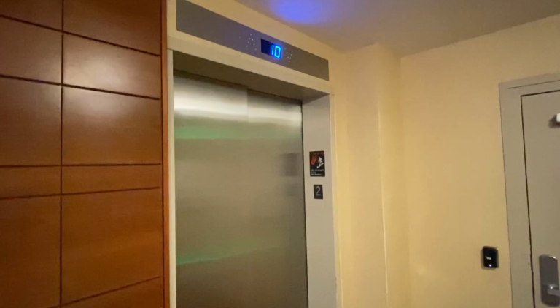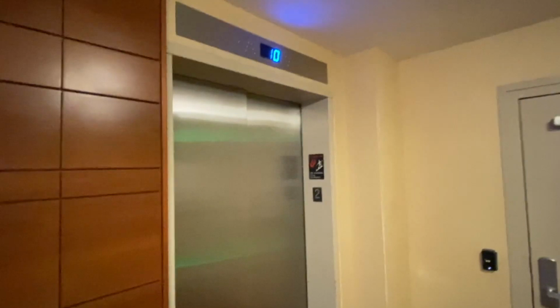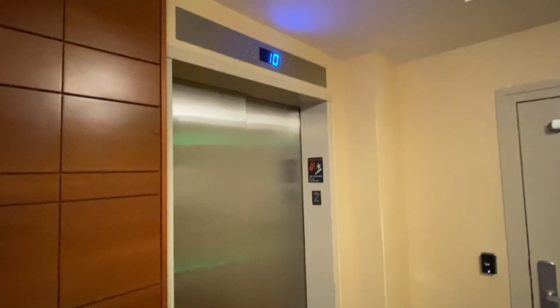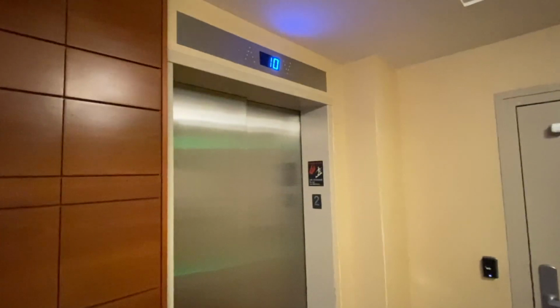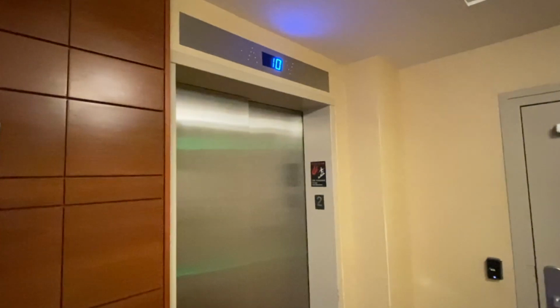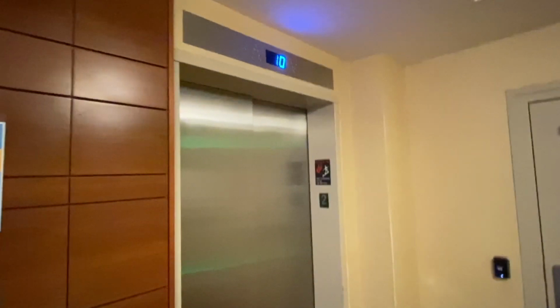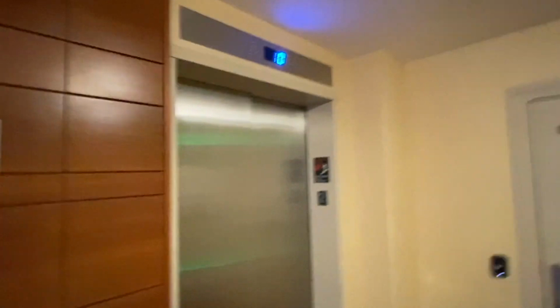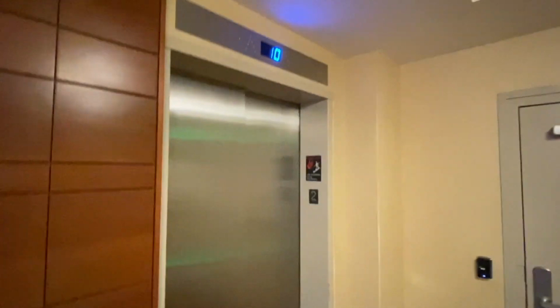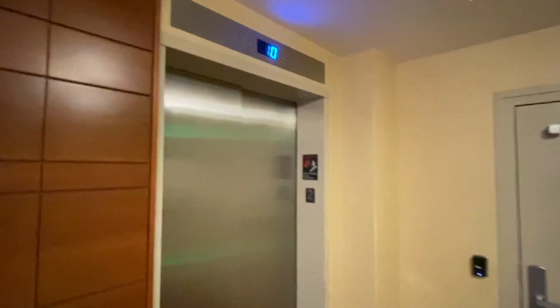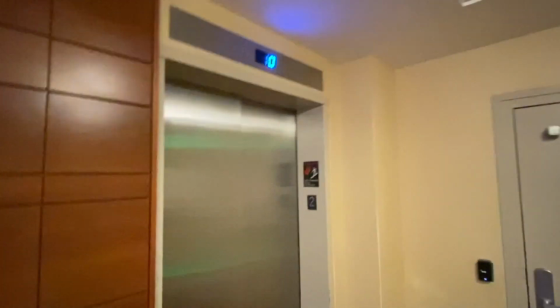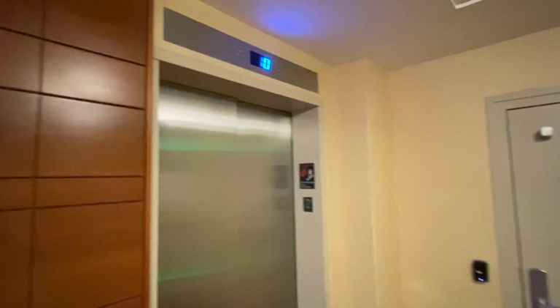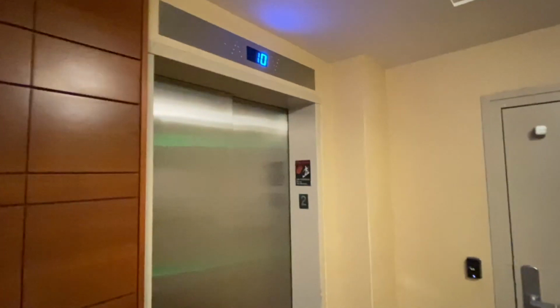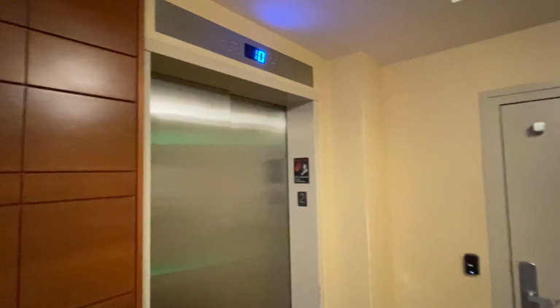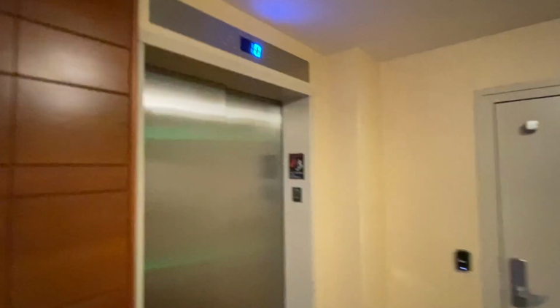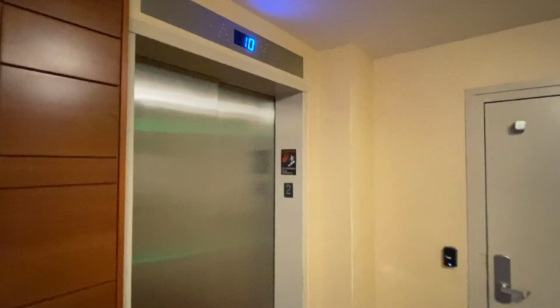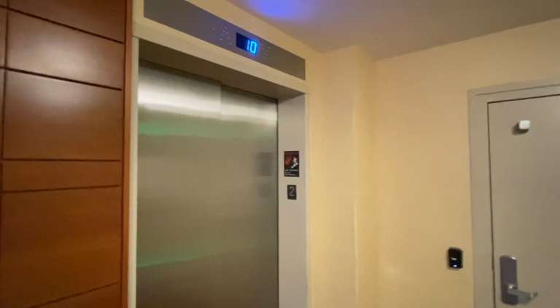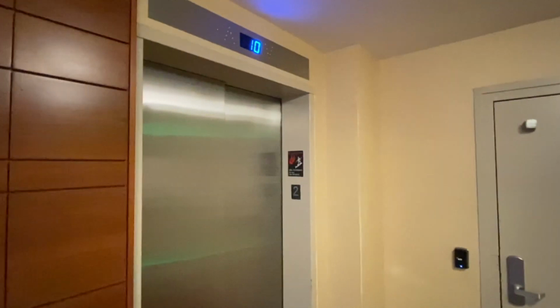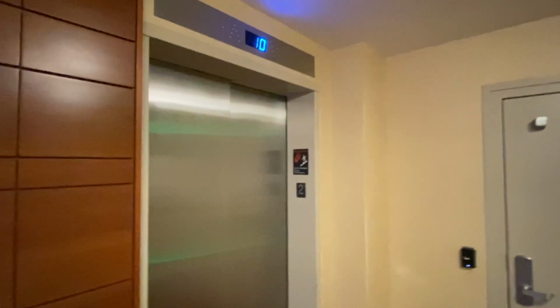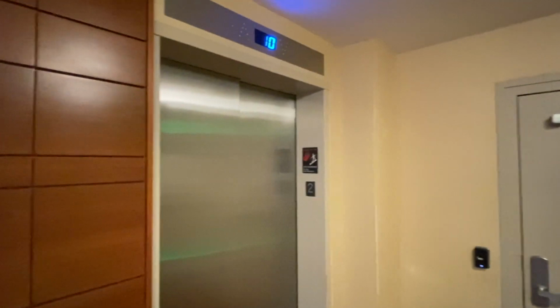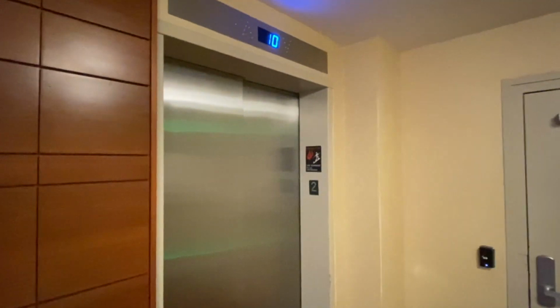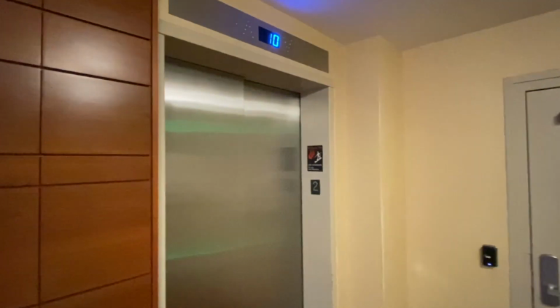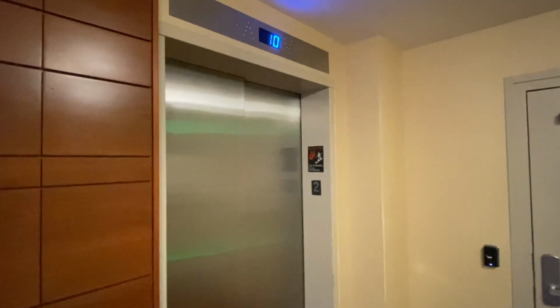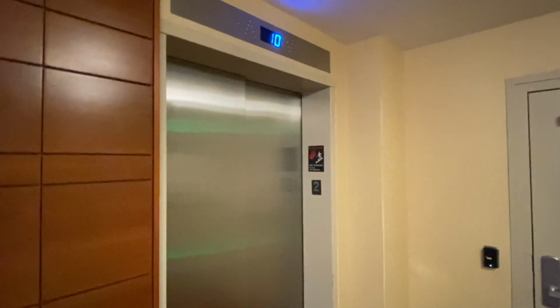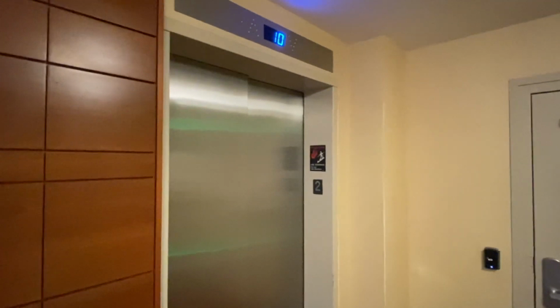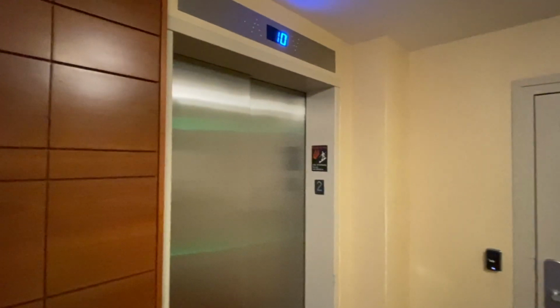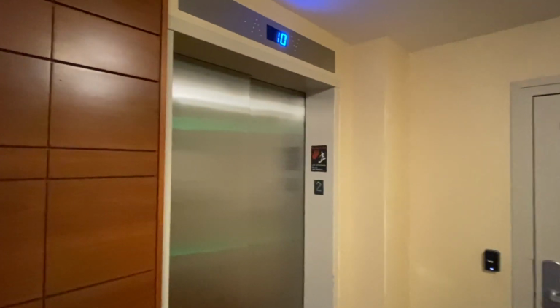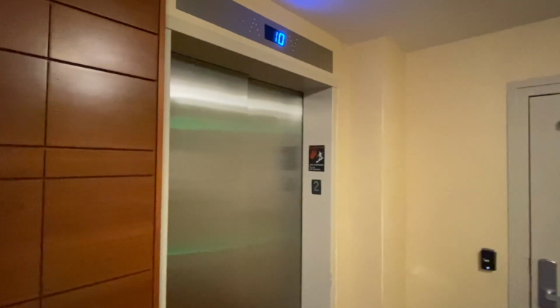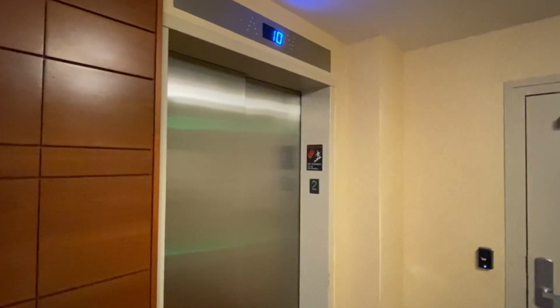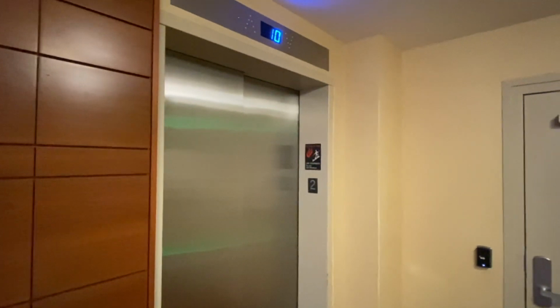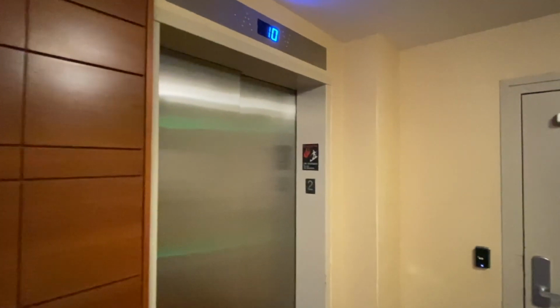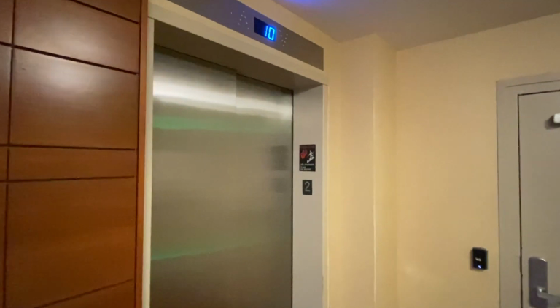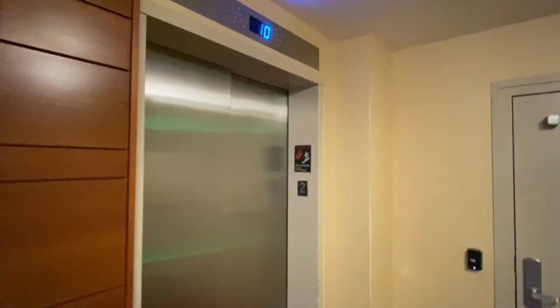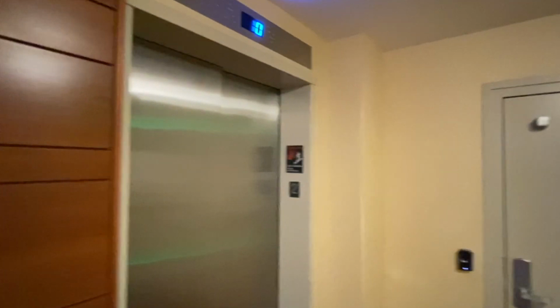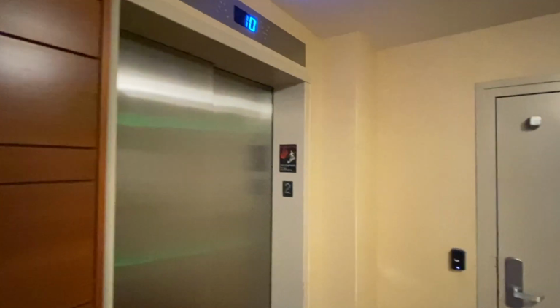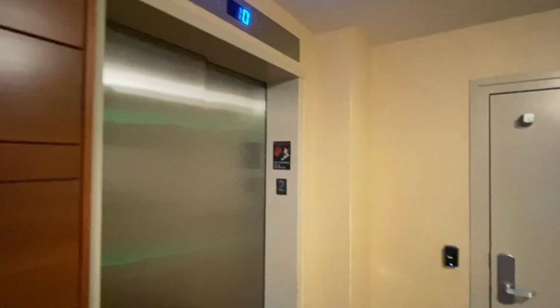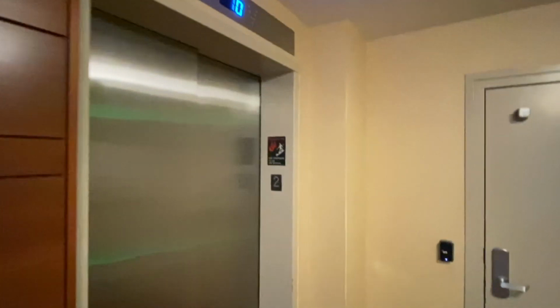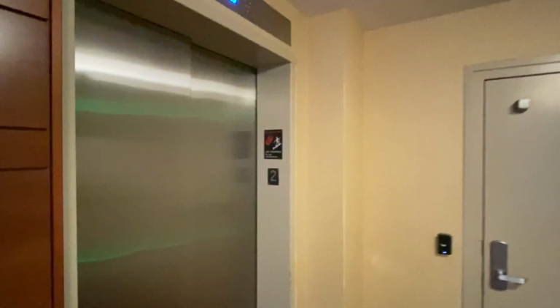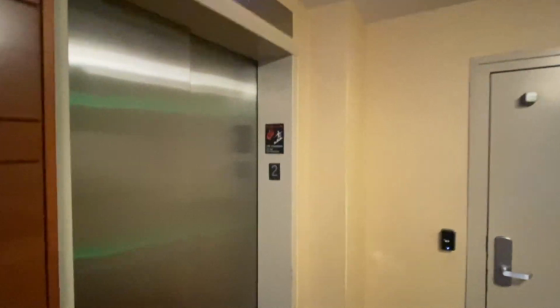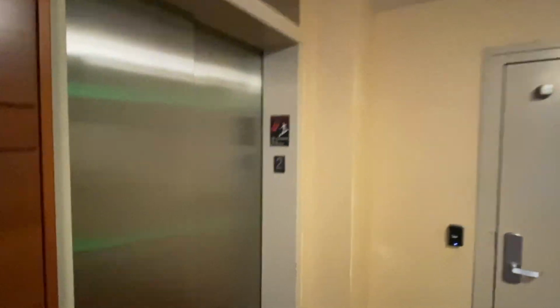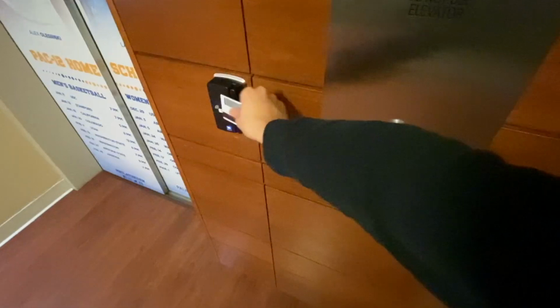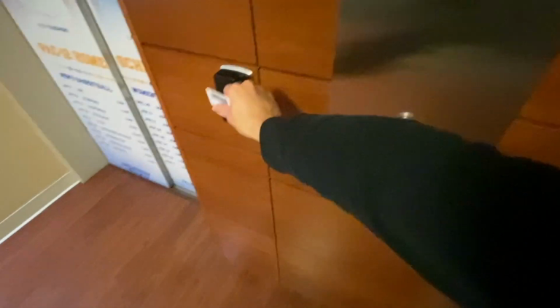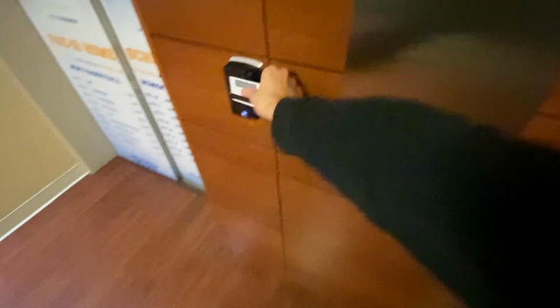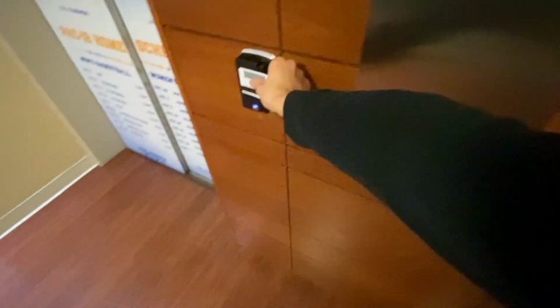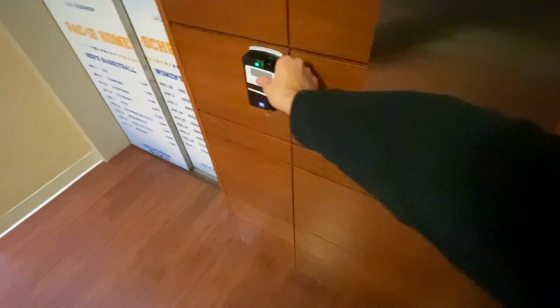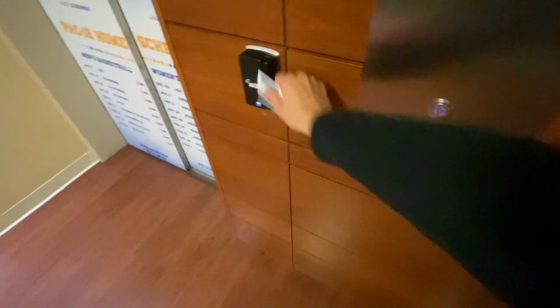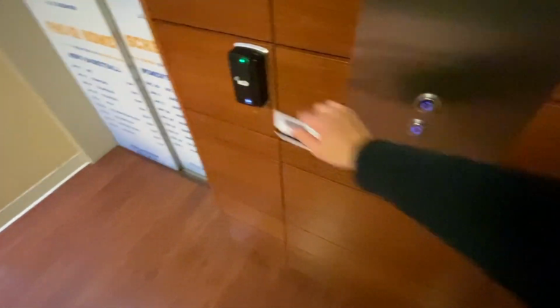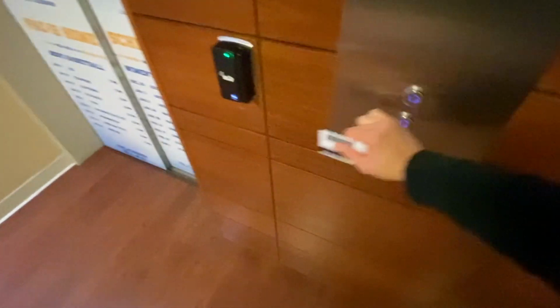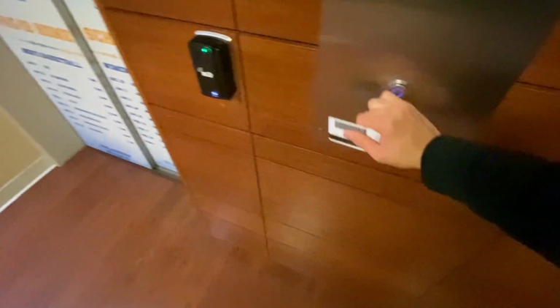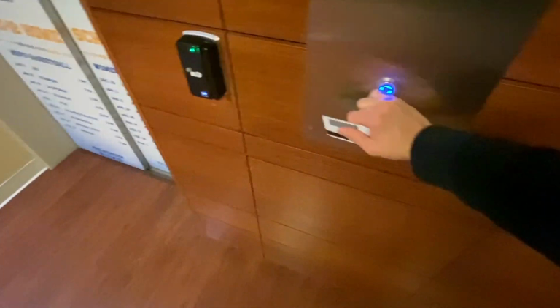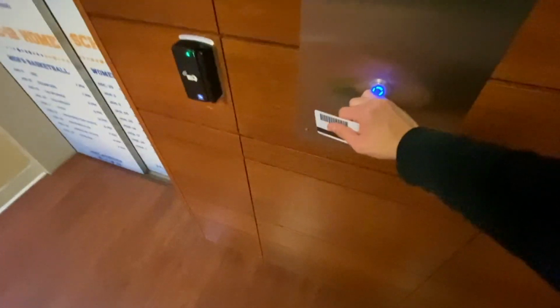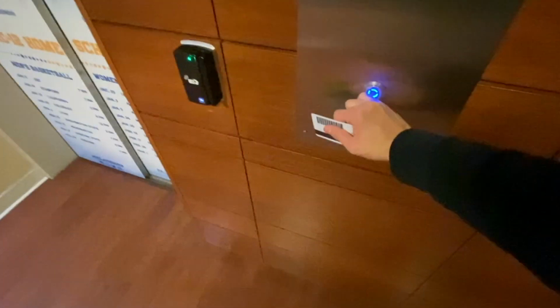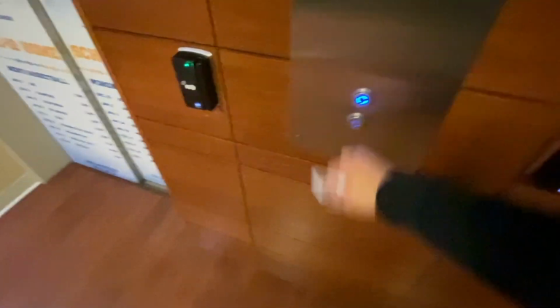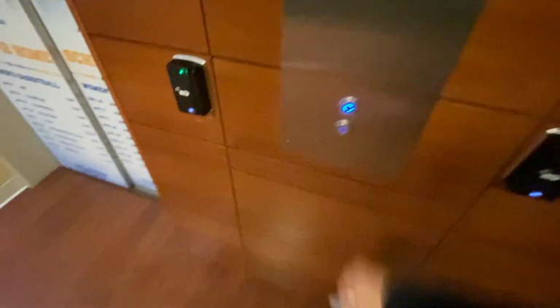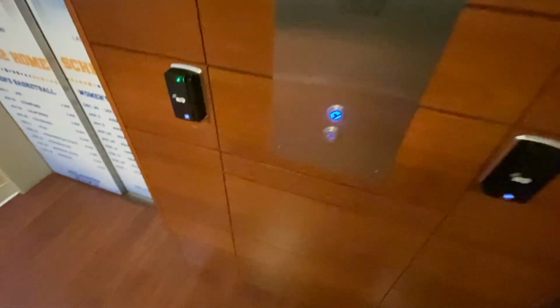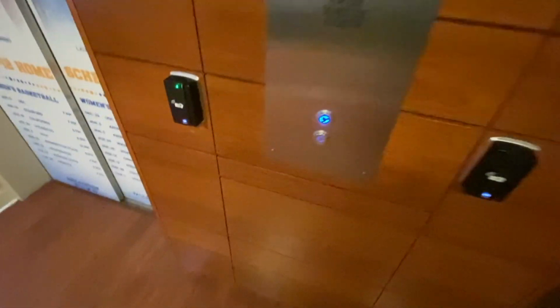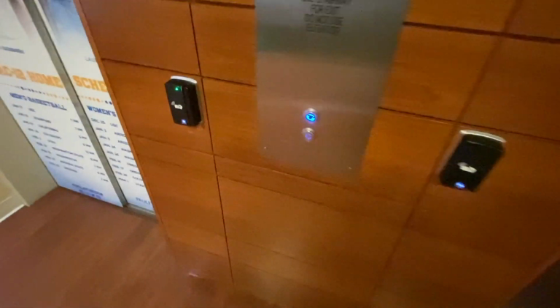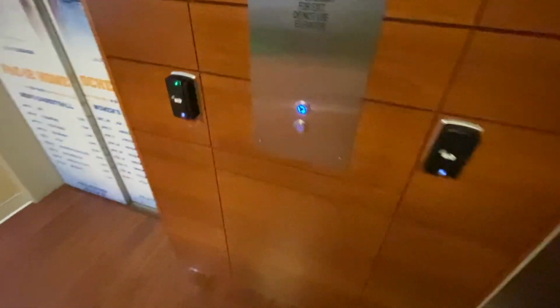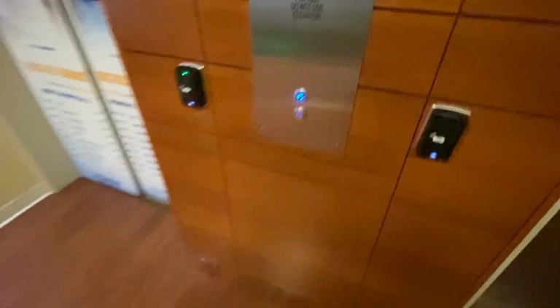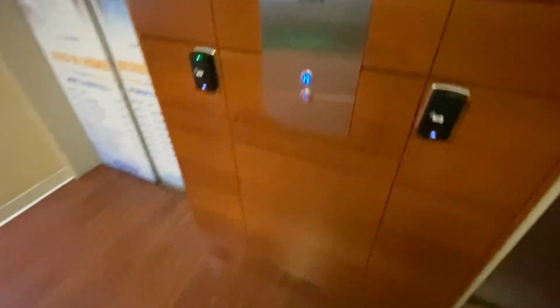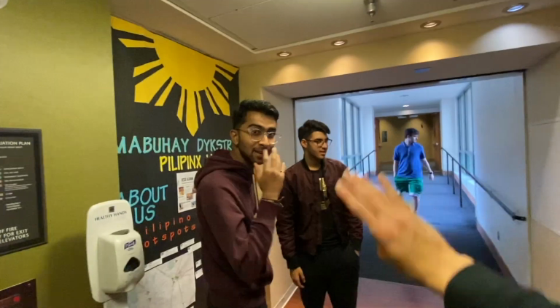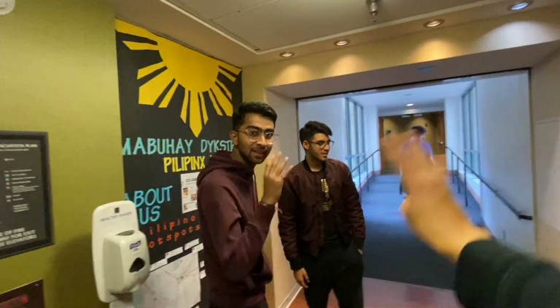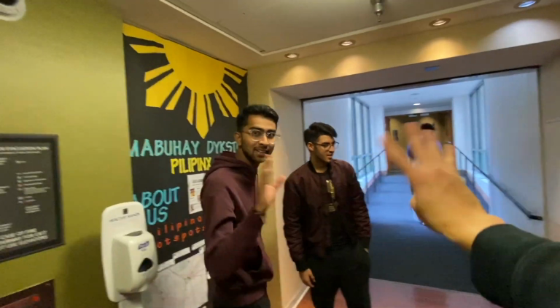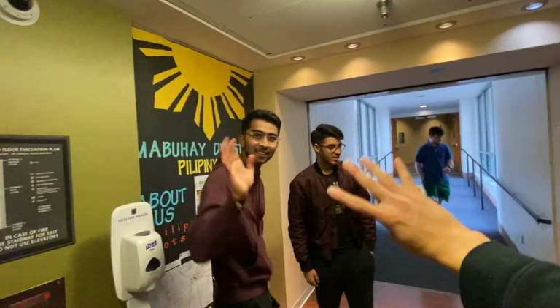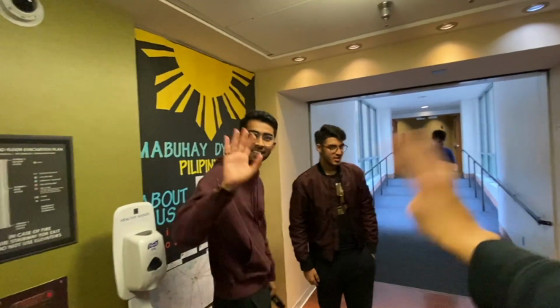This hall in total has 10 floors and we need to use our card to access the elevators and the entrance to my dorm room.